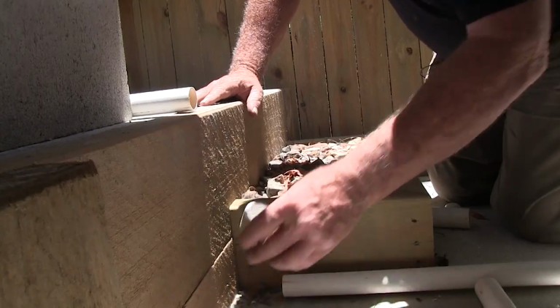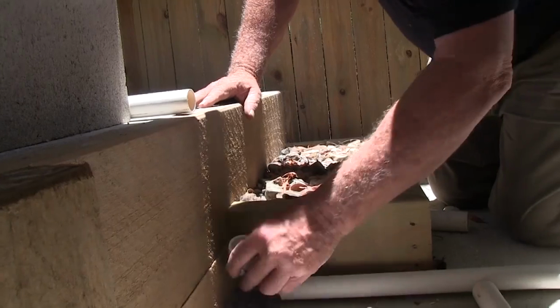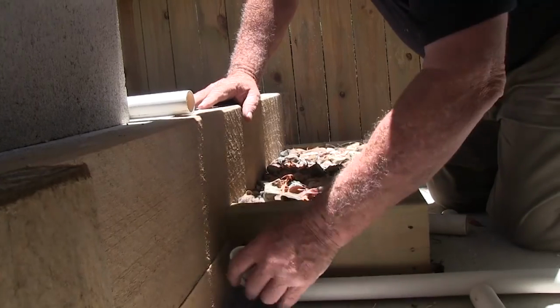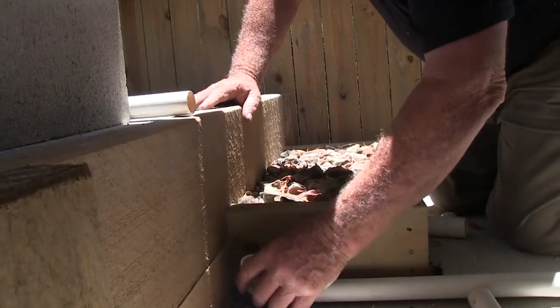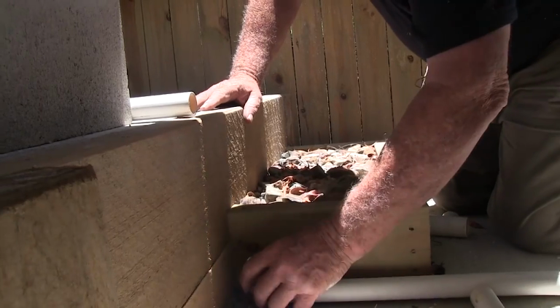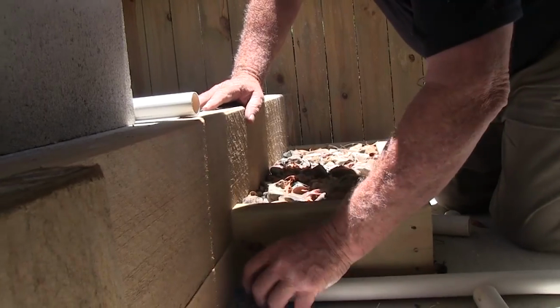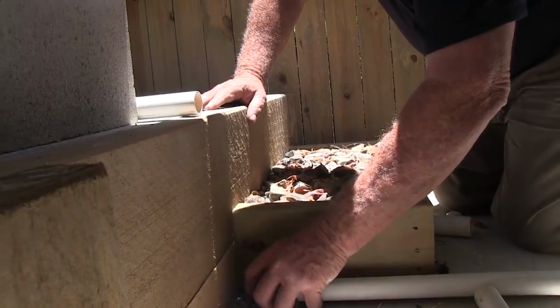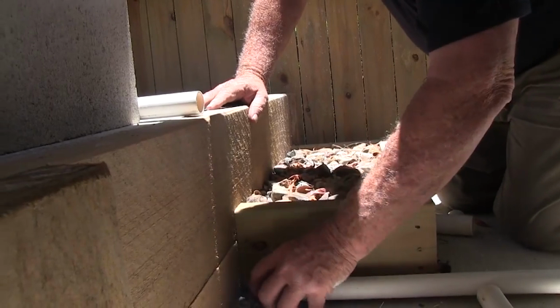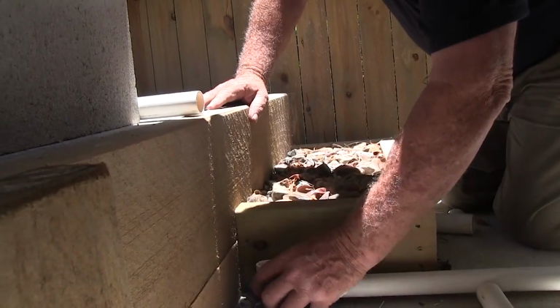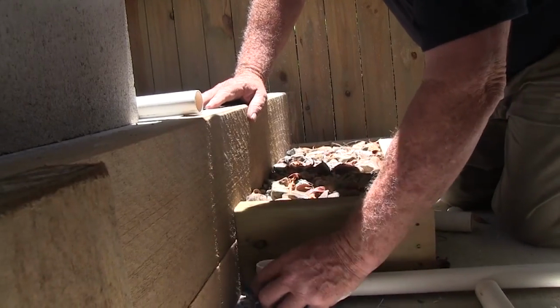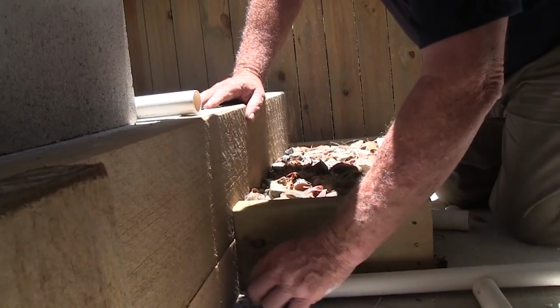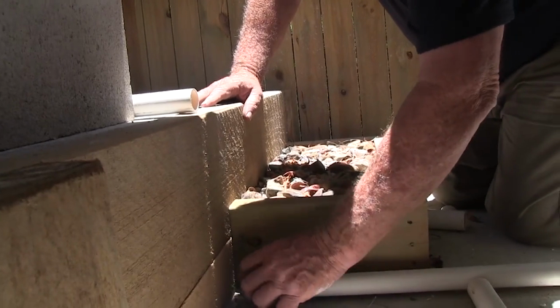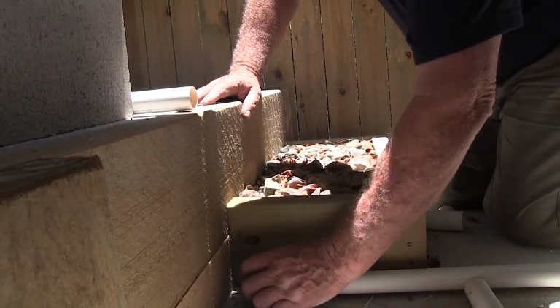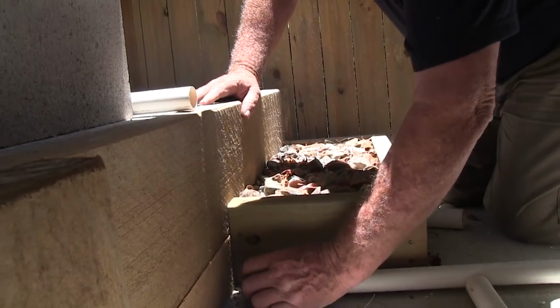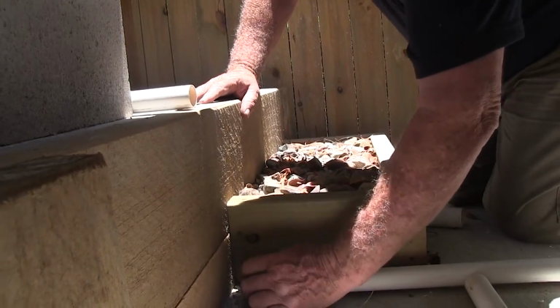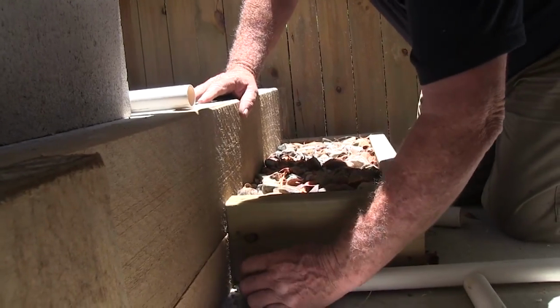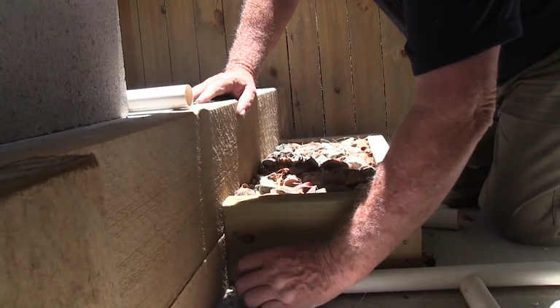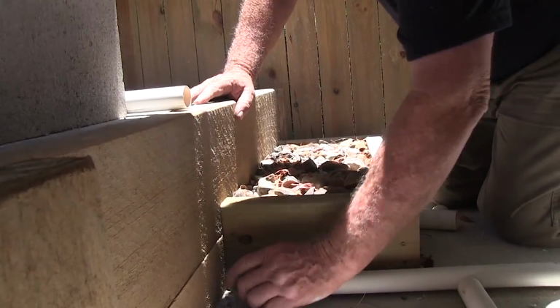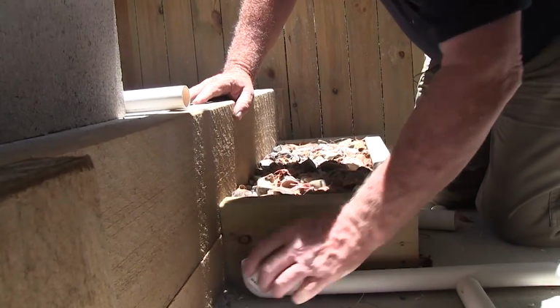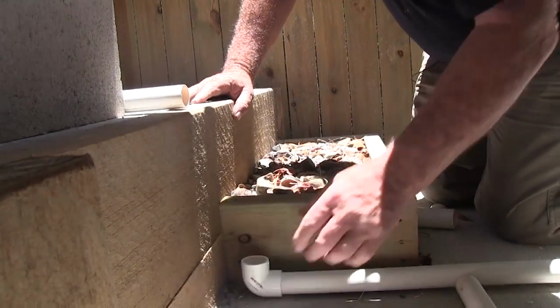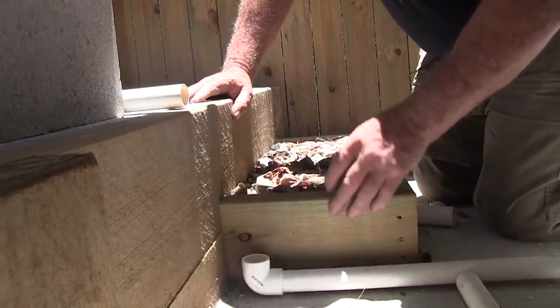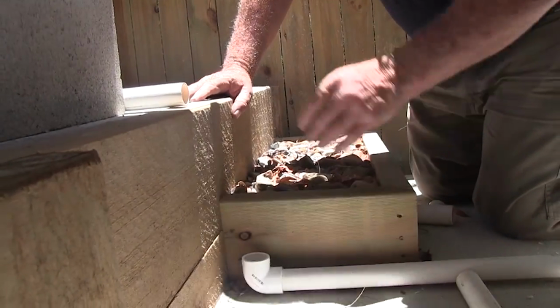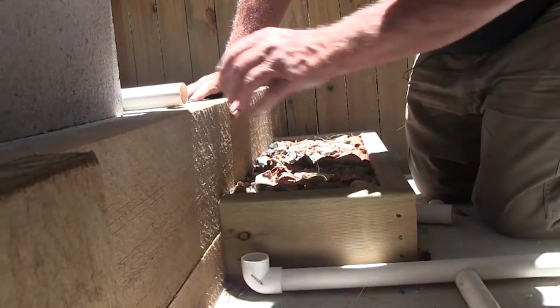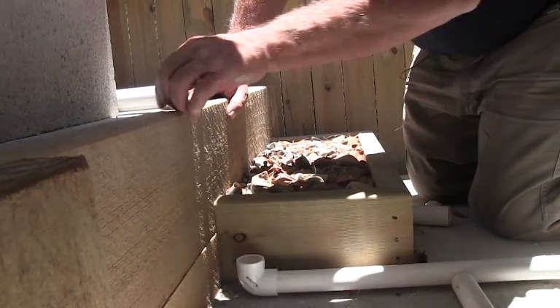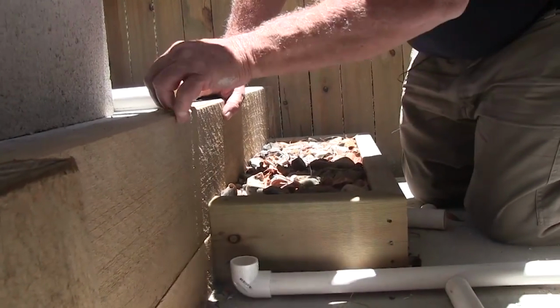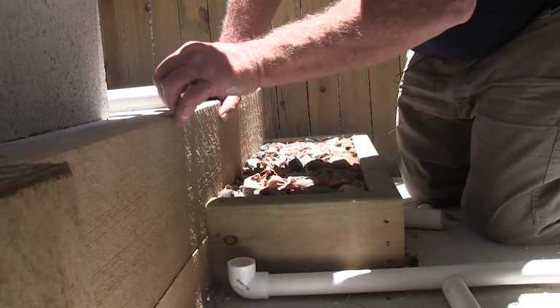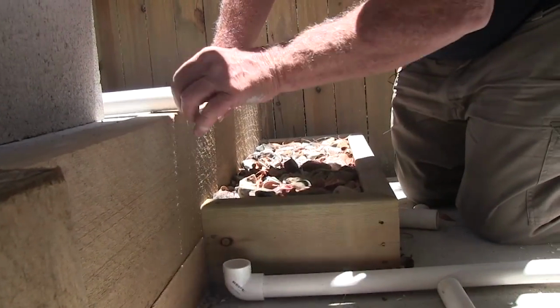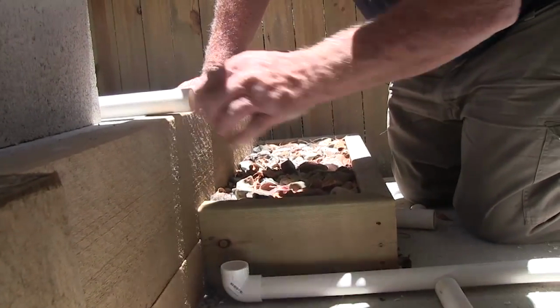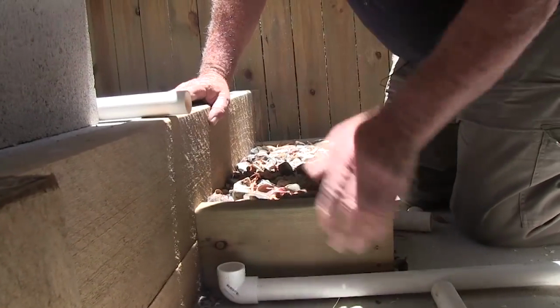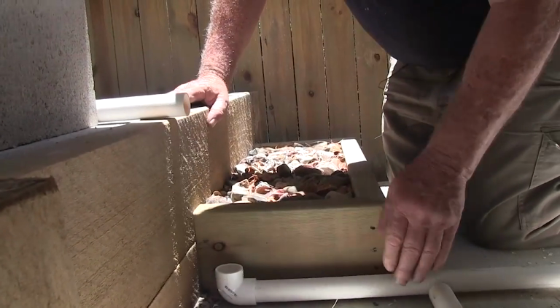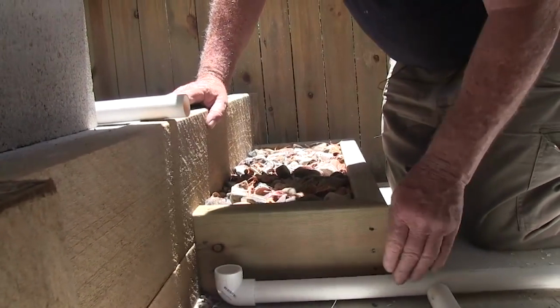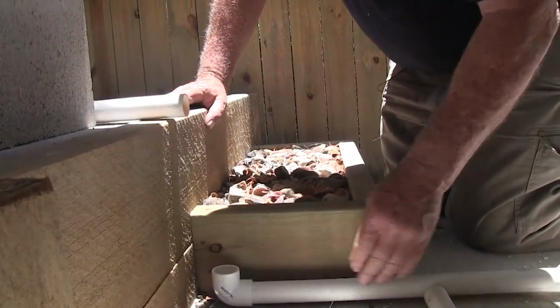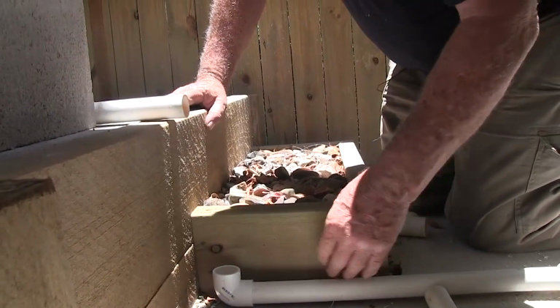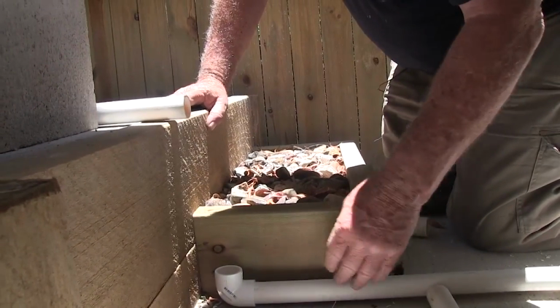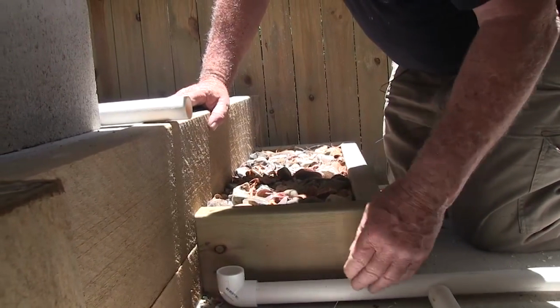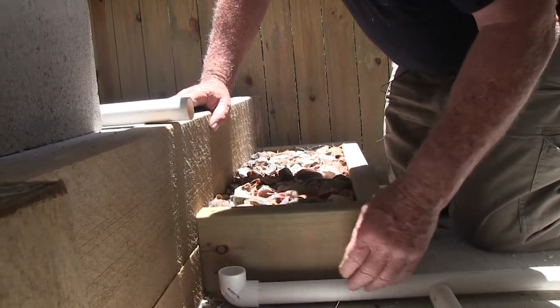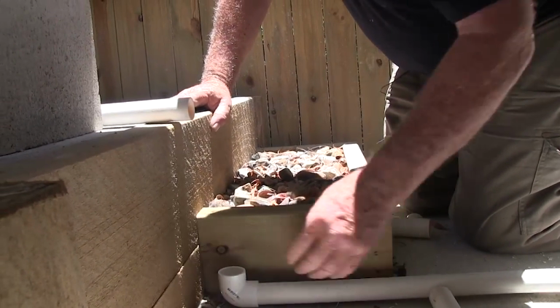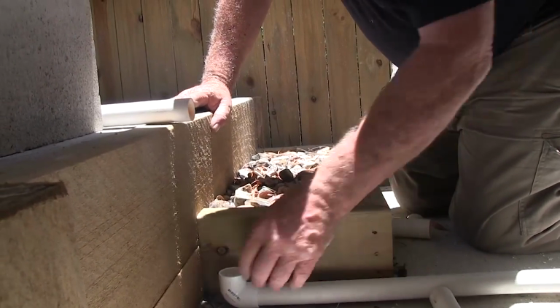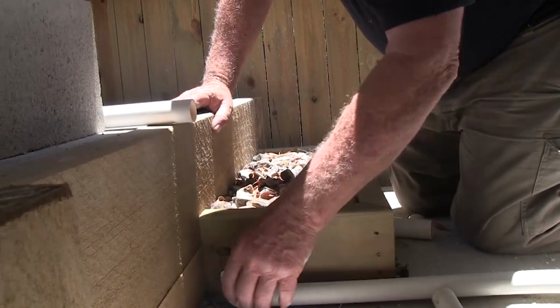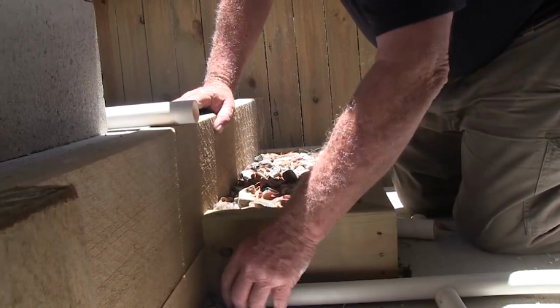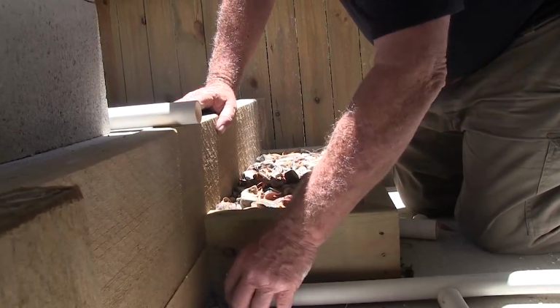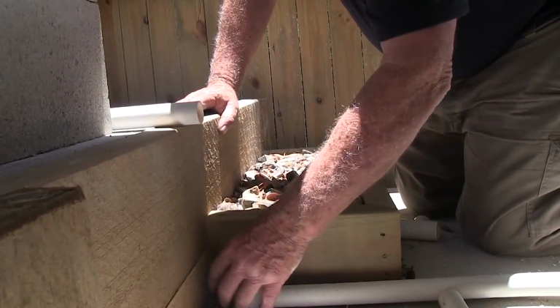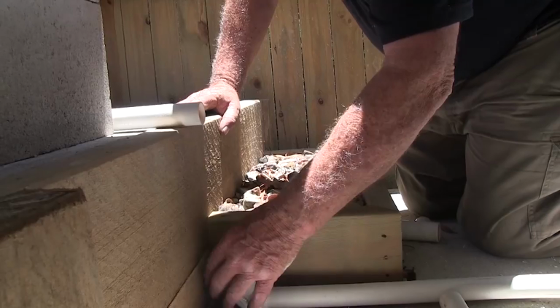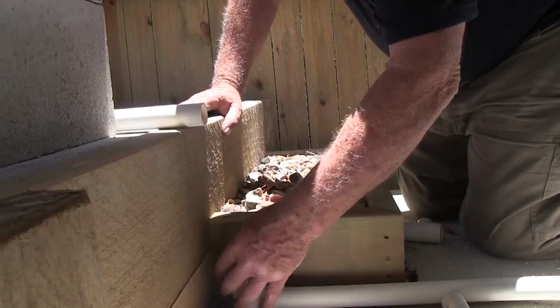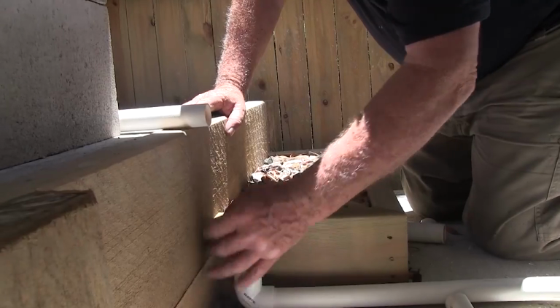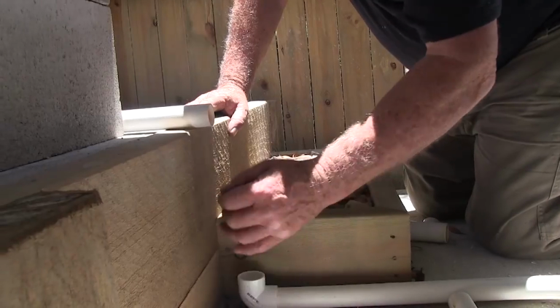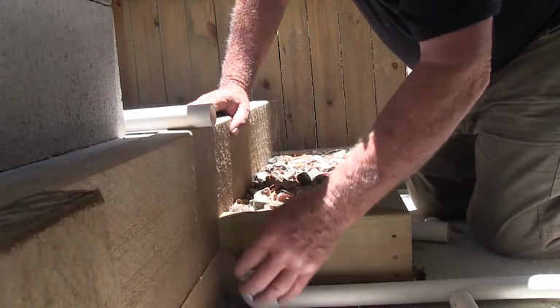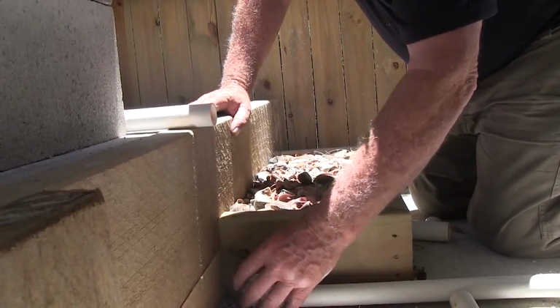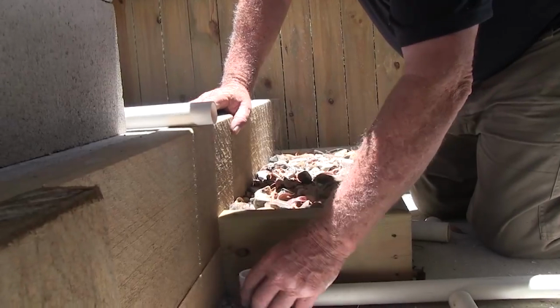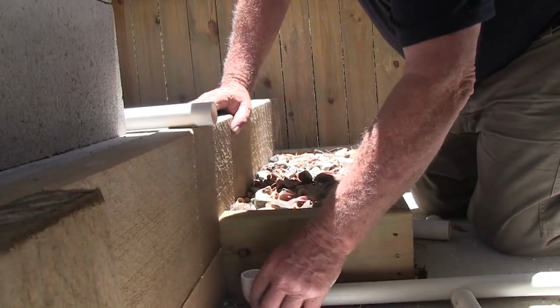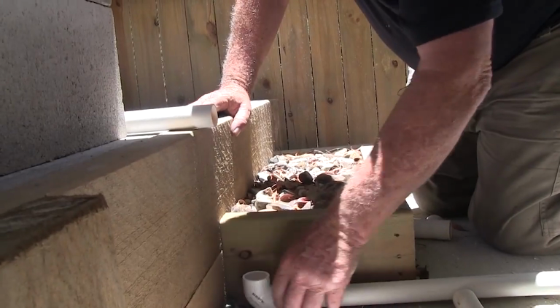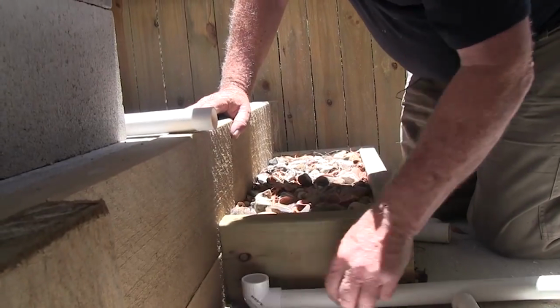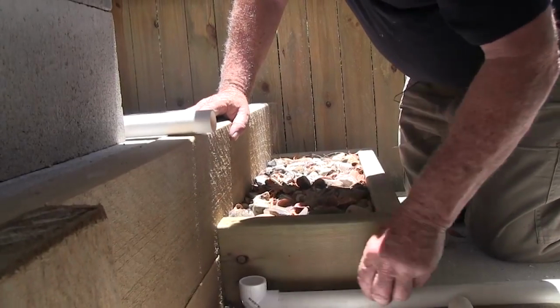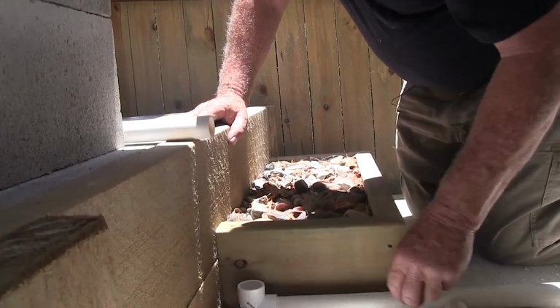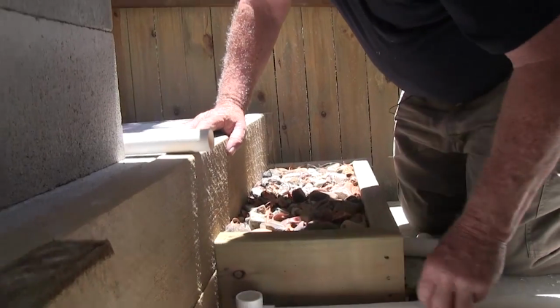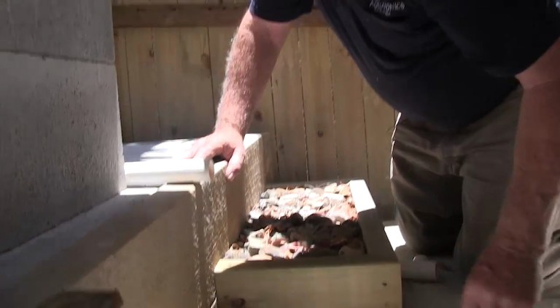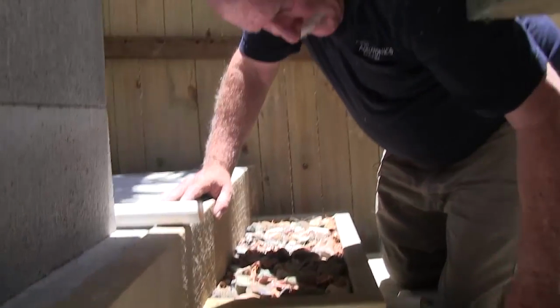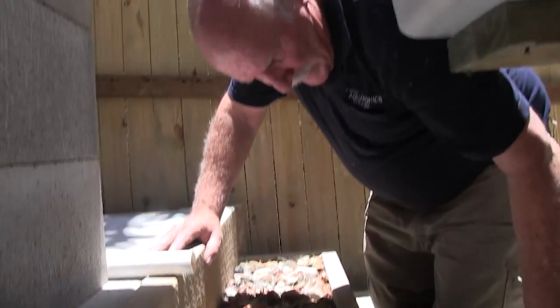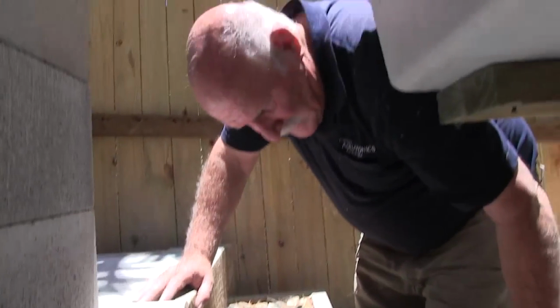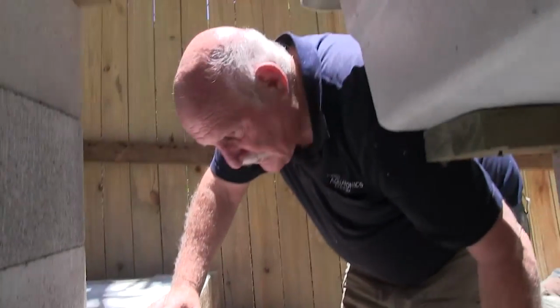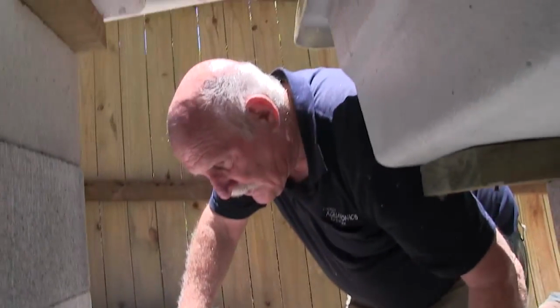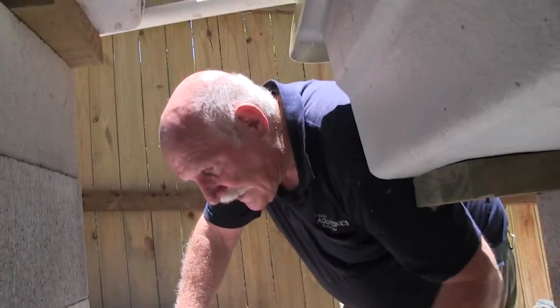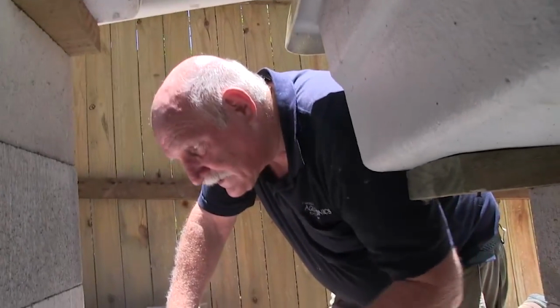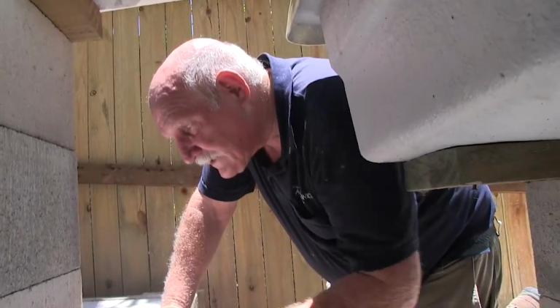I'm just dry fitting this bit here. I might recut this pipe — I don't think it's quite long enough to make it nice and neat, but that's what I'm going to do next.